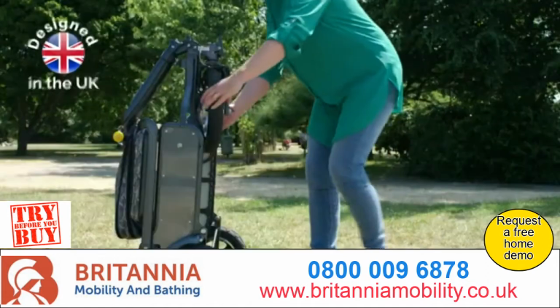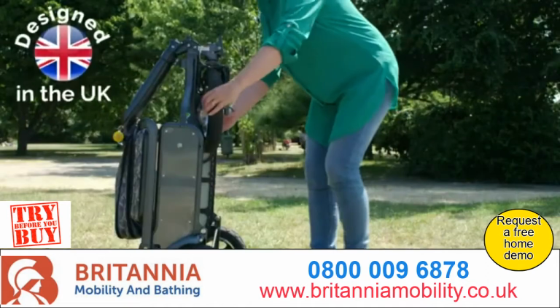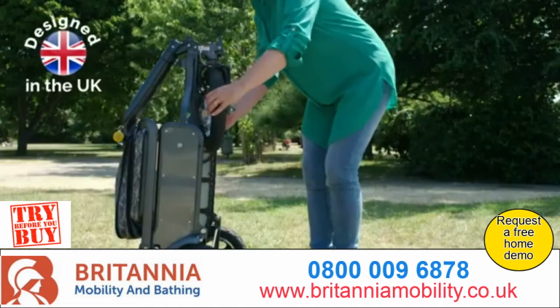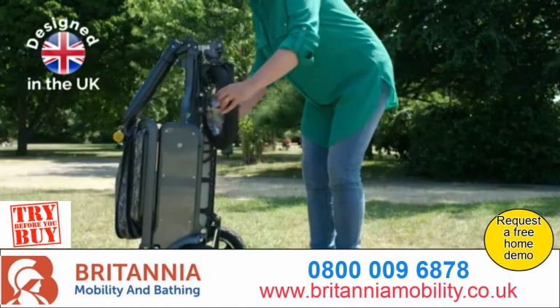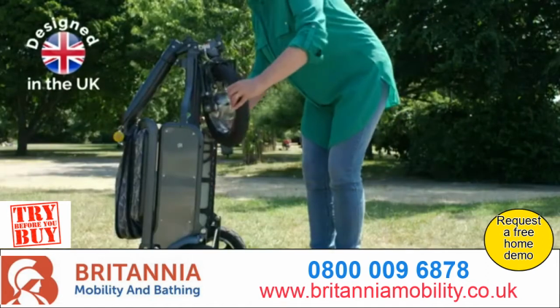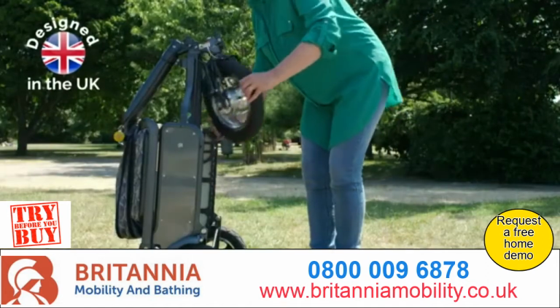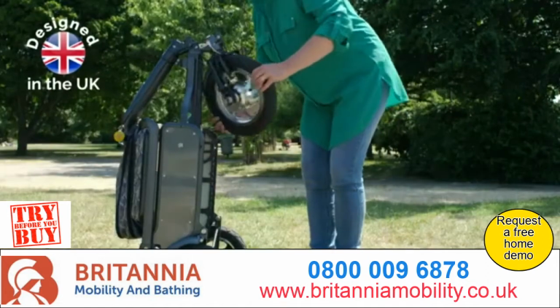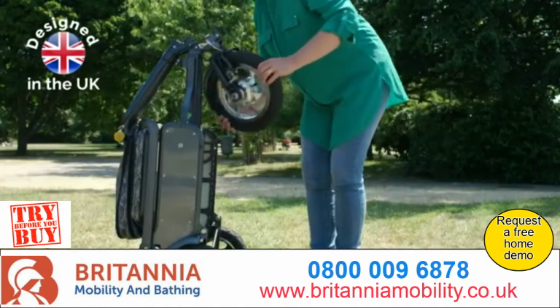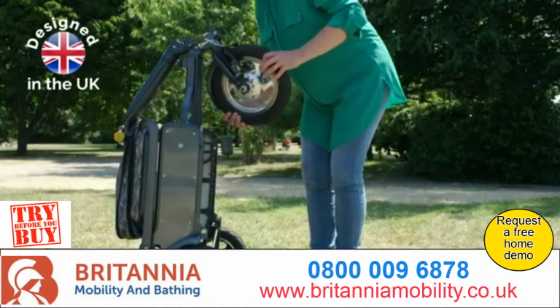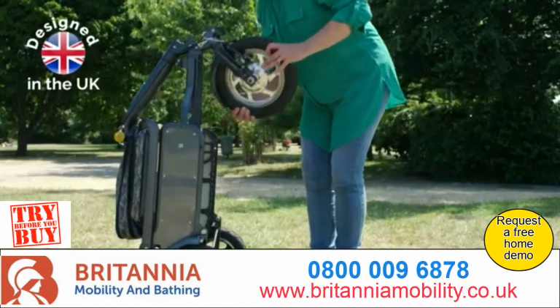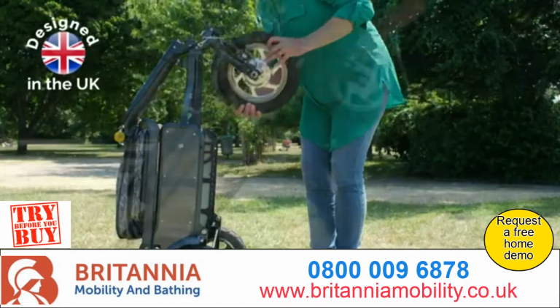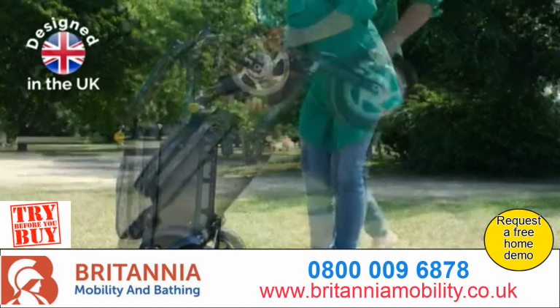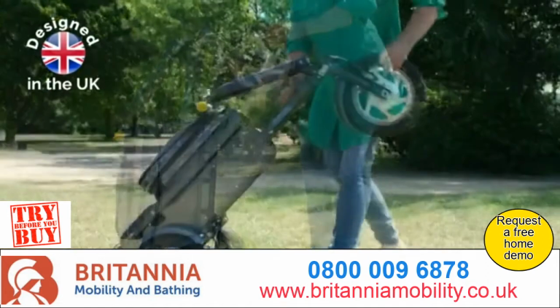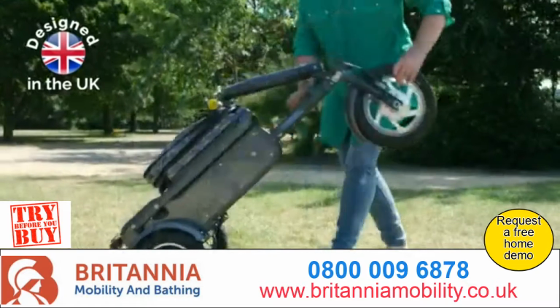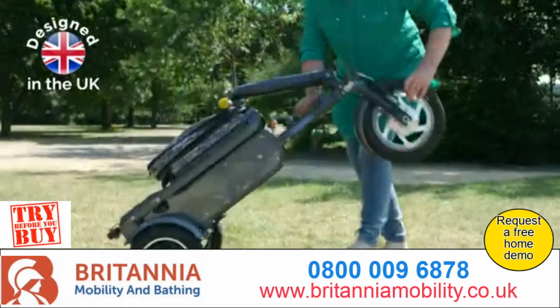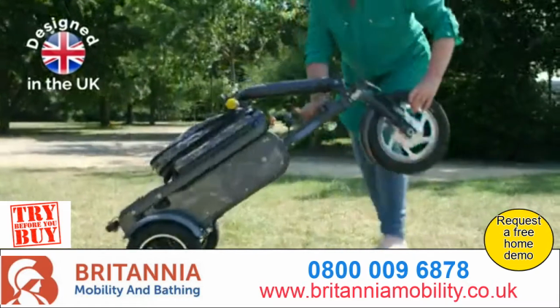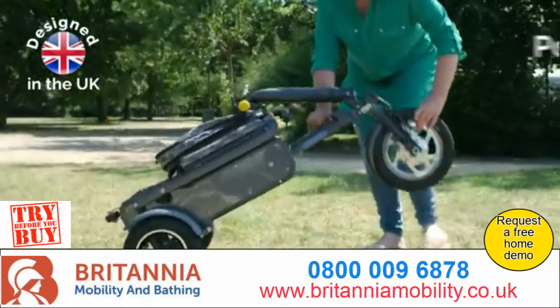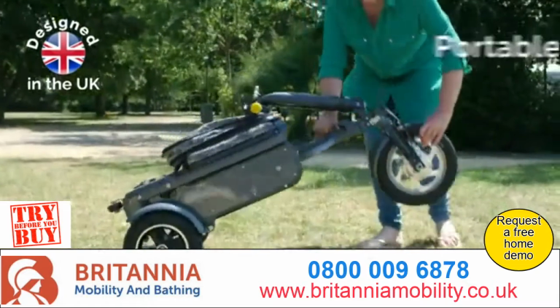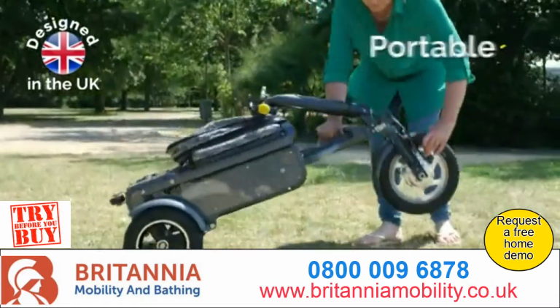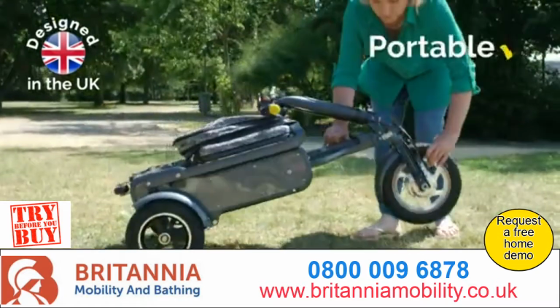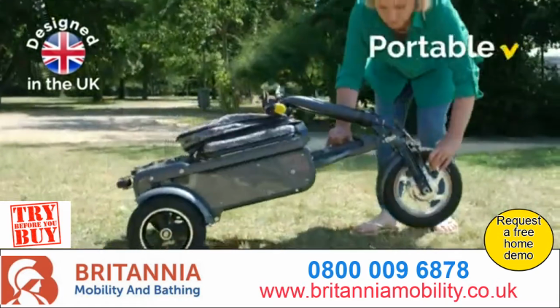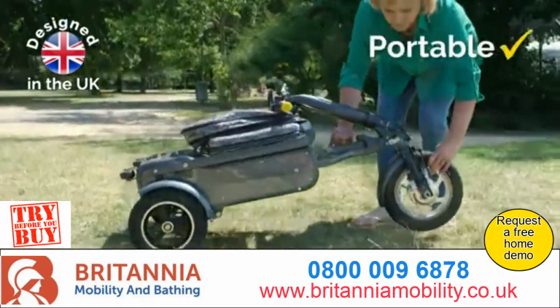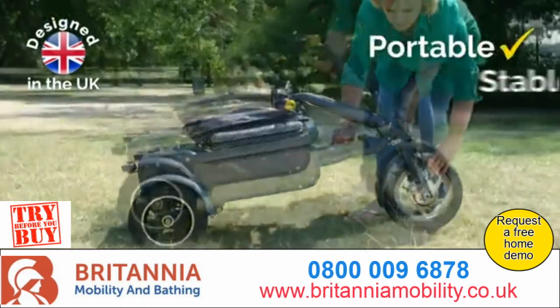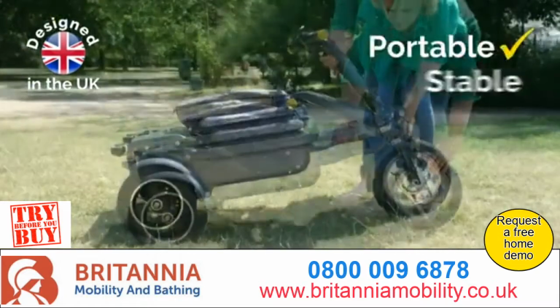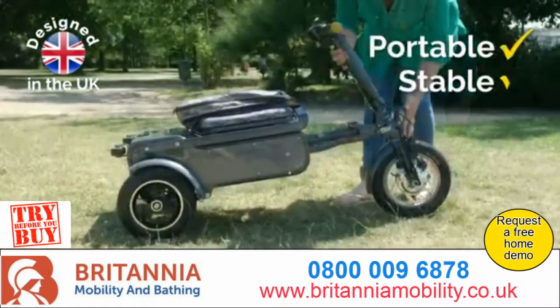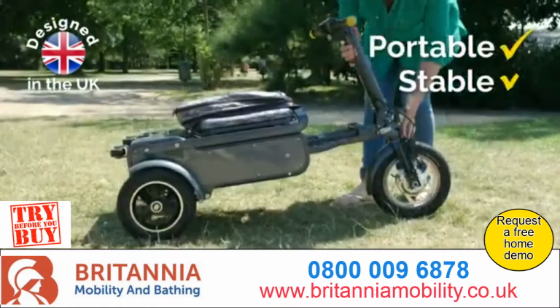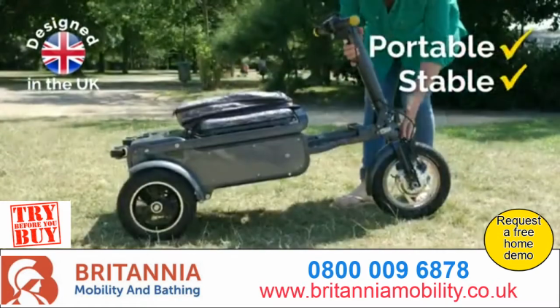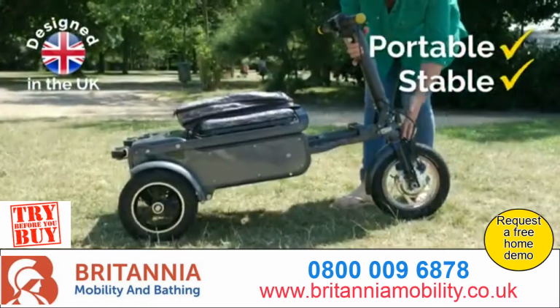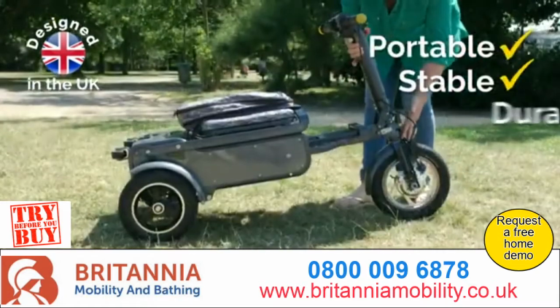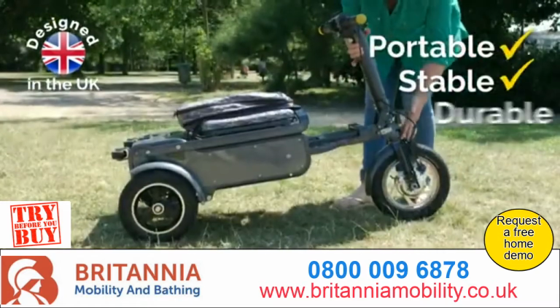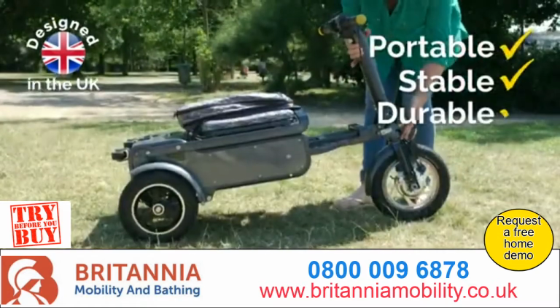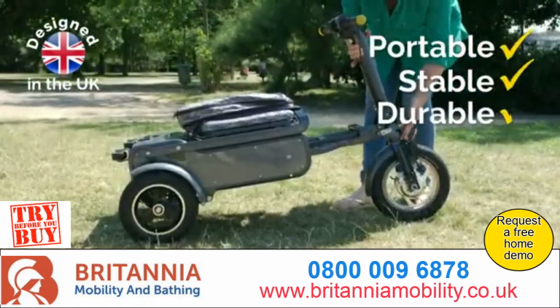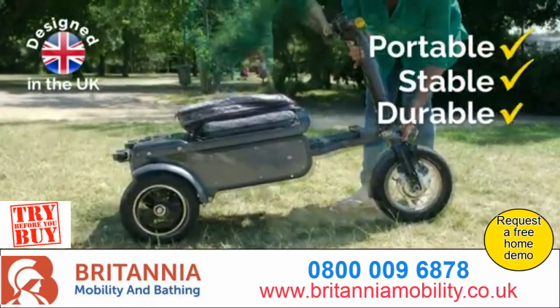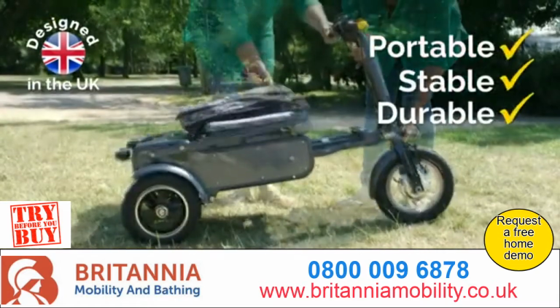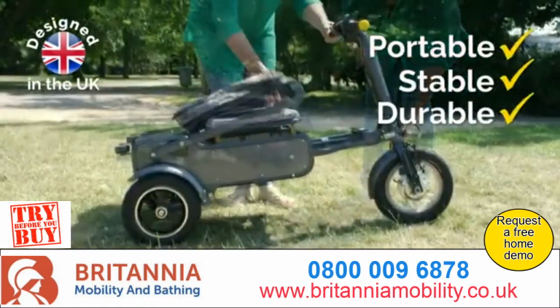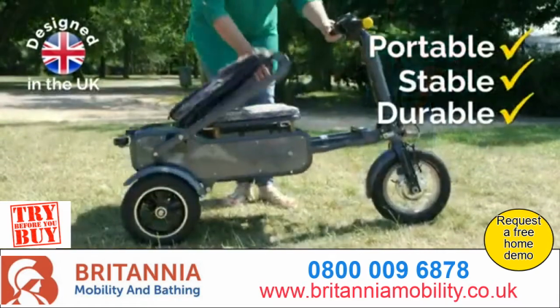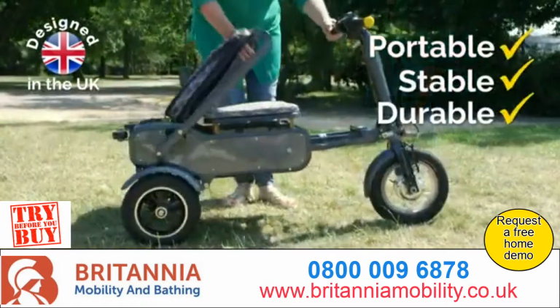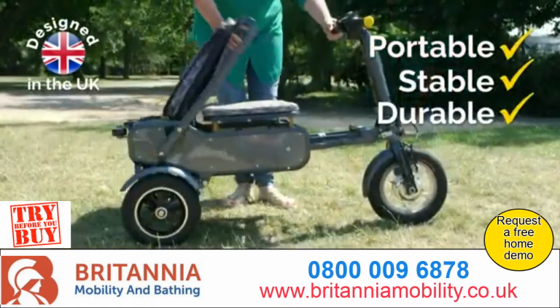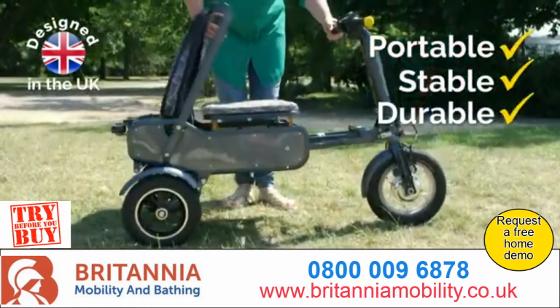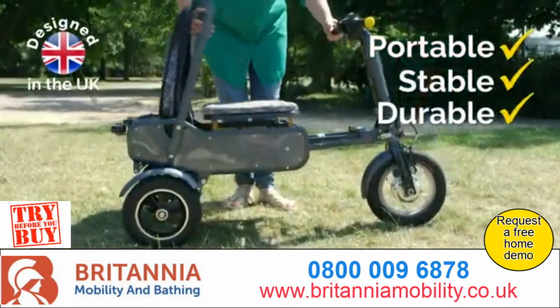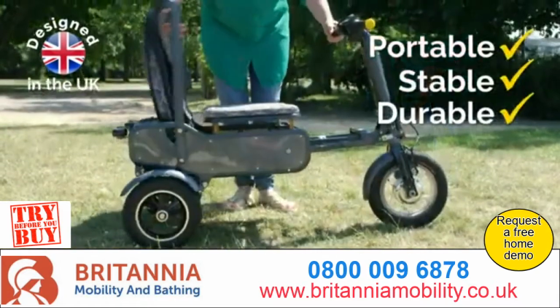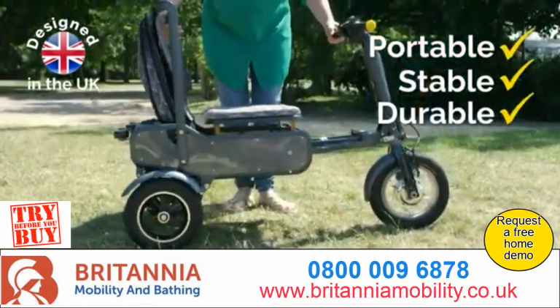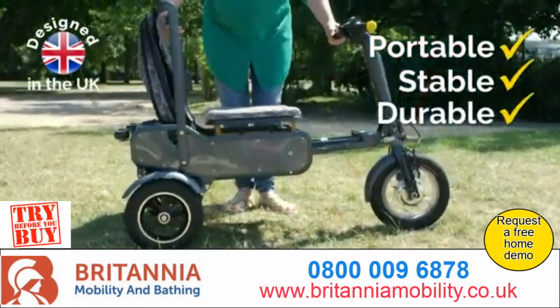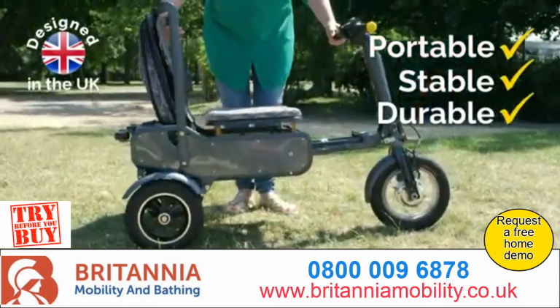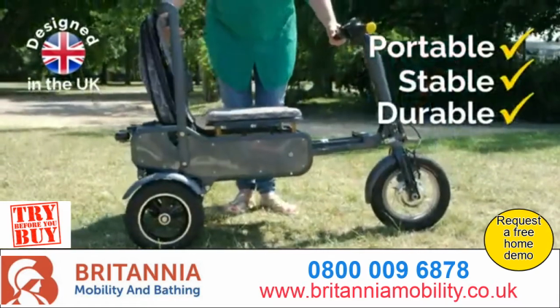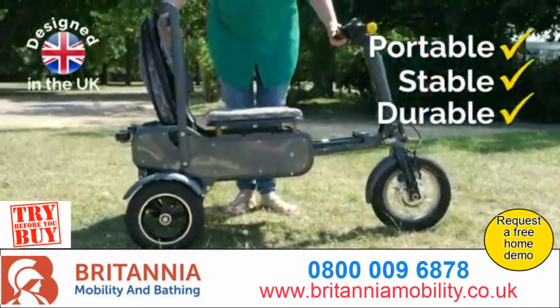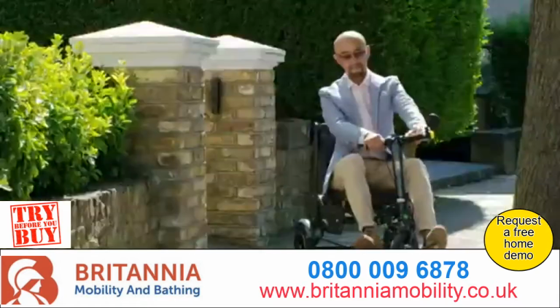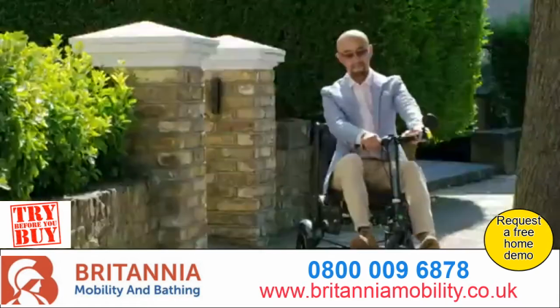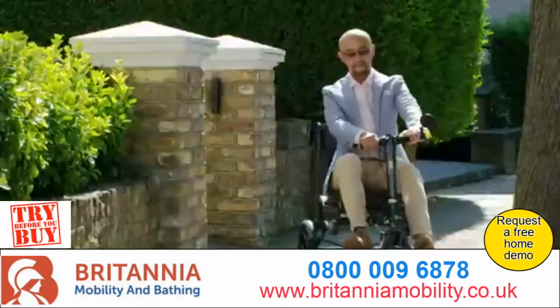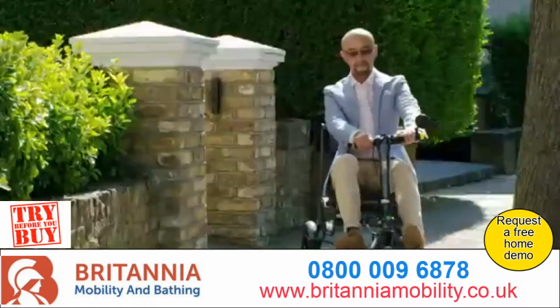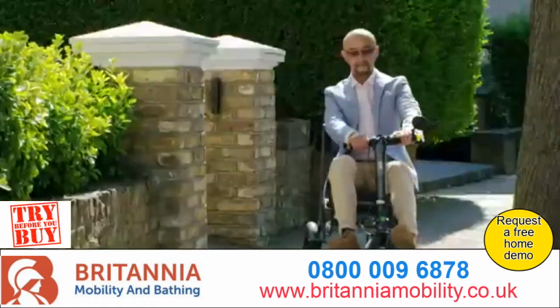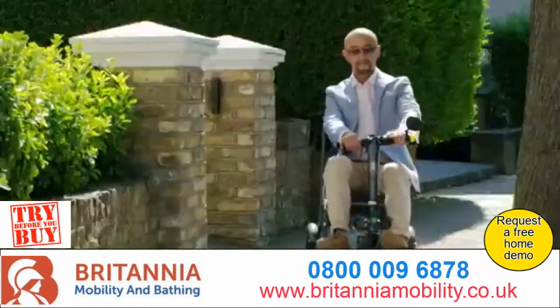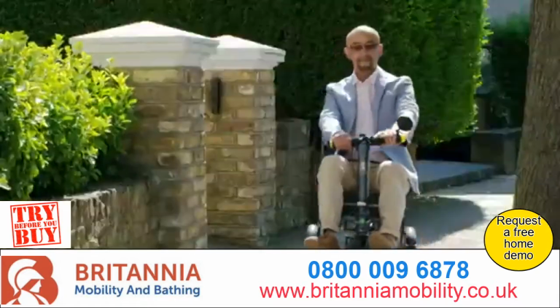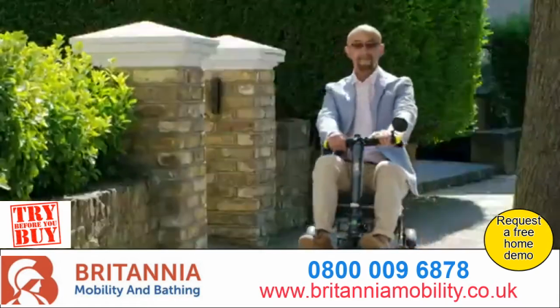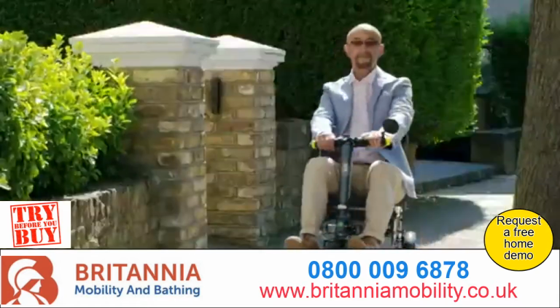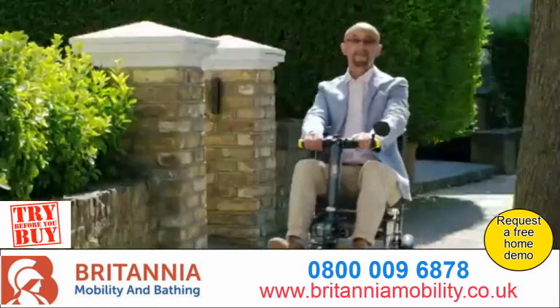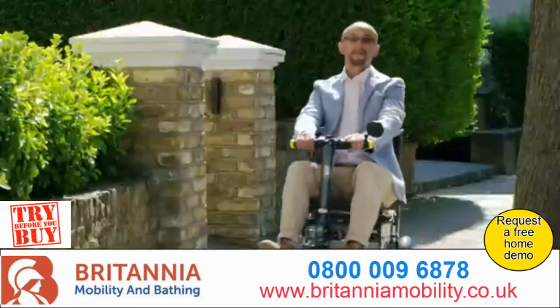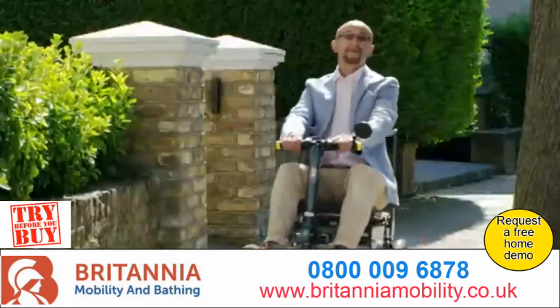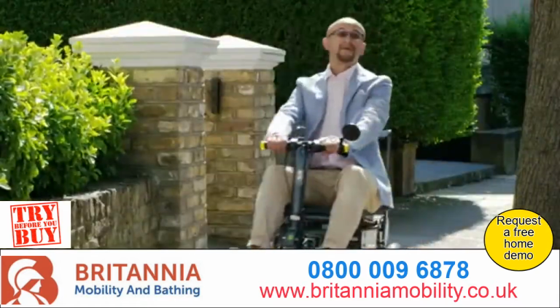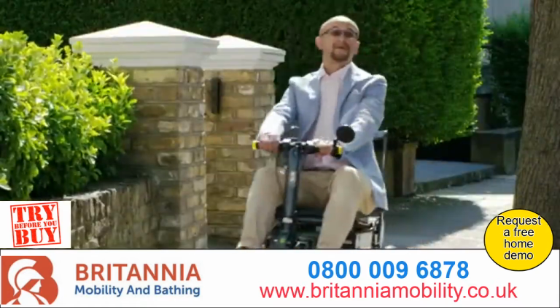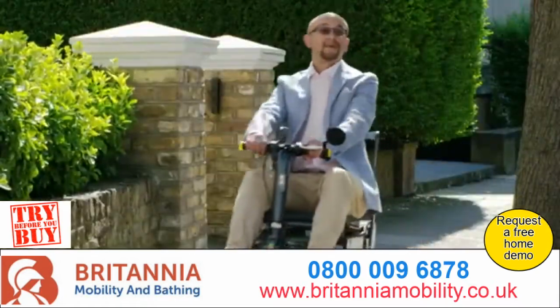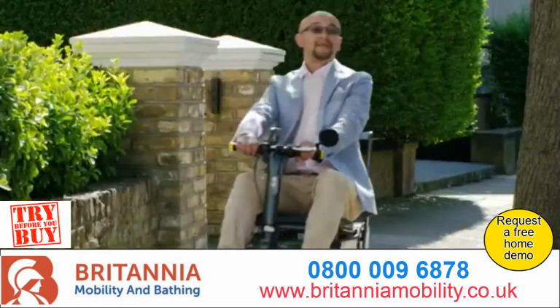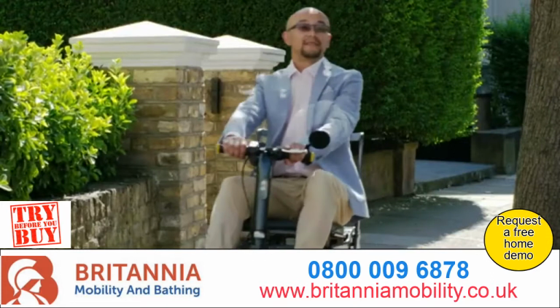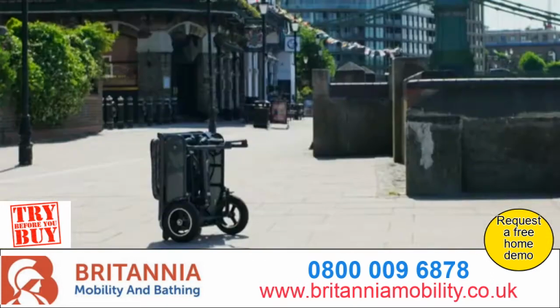Designed in the UK, eFoldi is portable, stable and durable, giving you the confidence to get out and about in style.